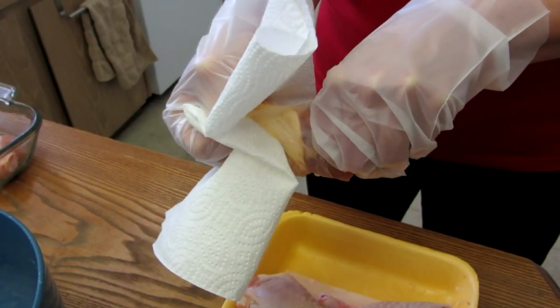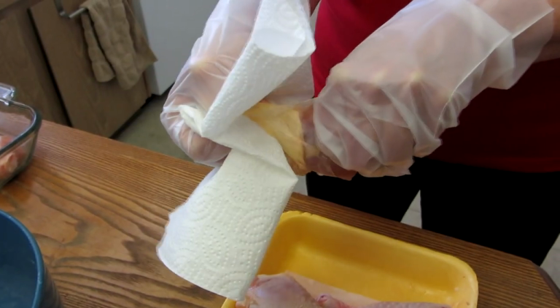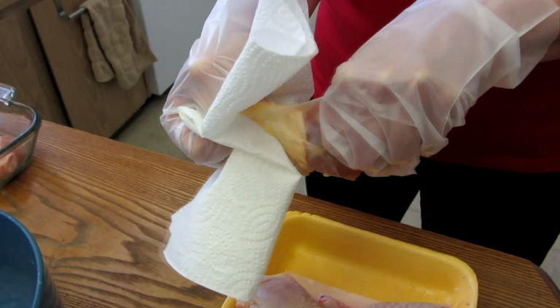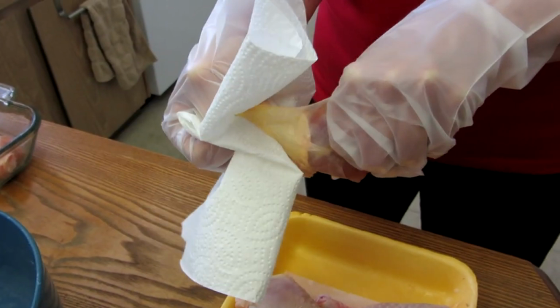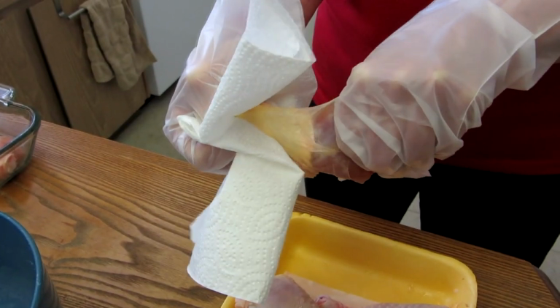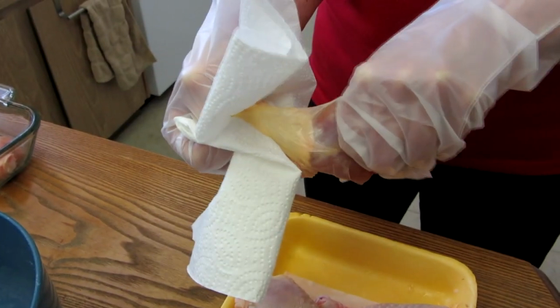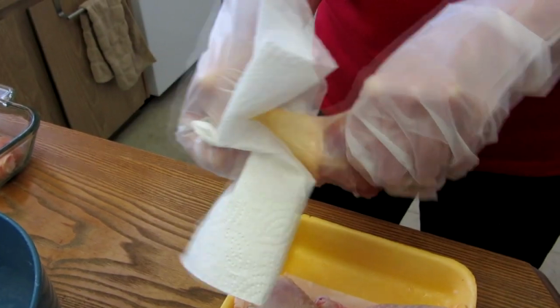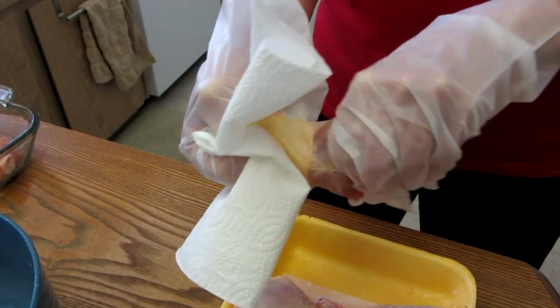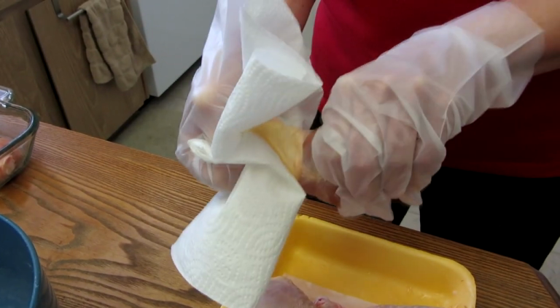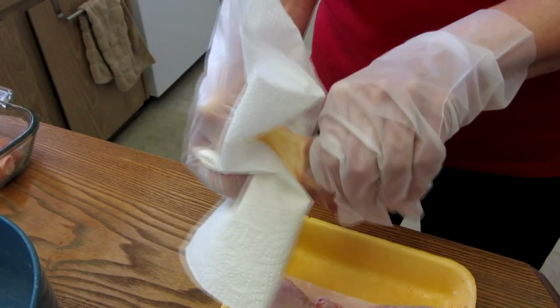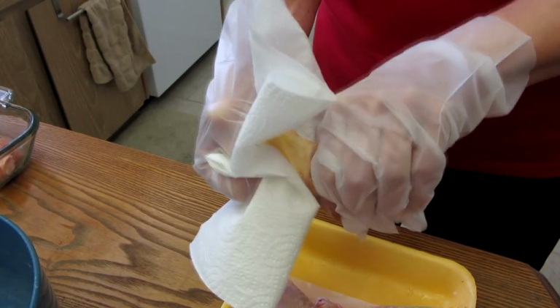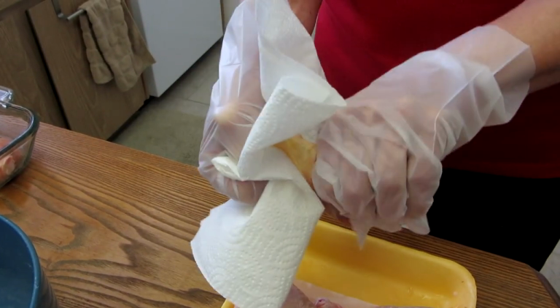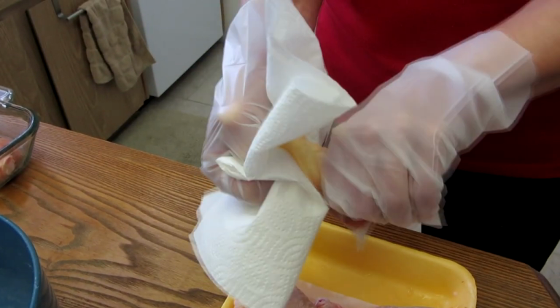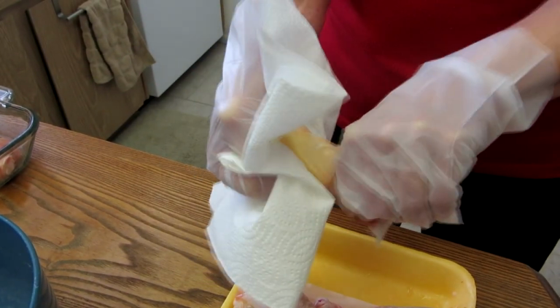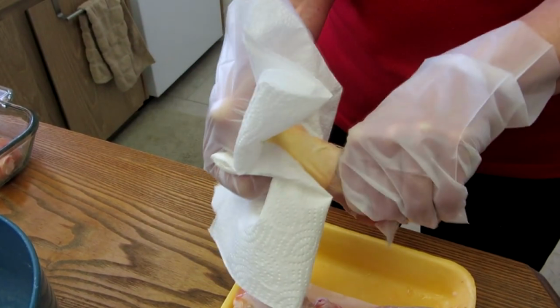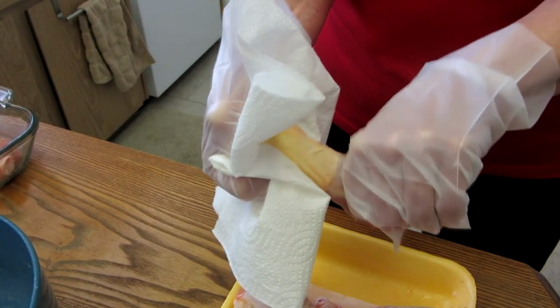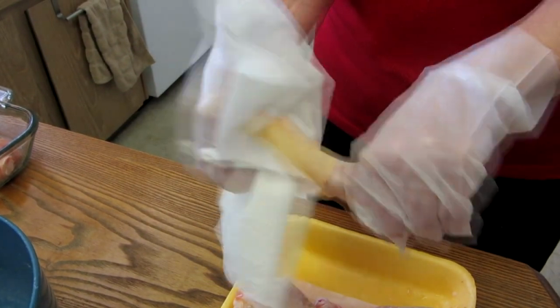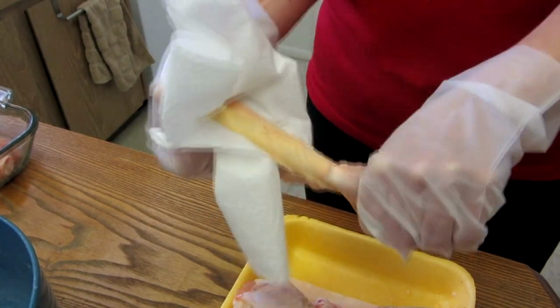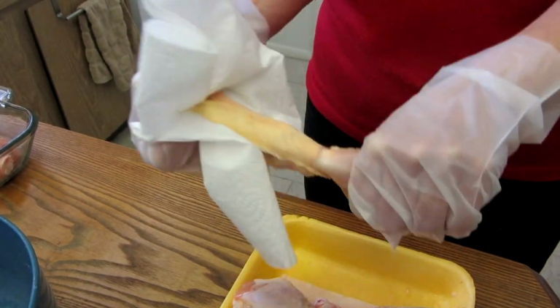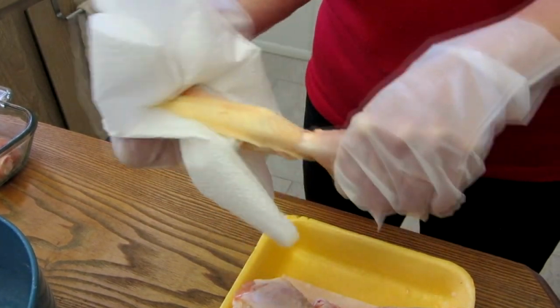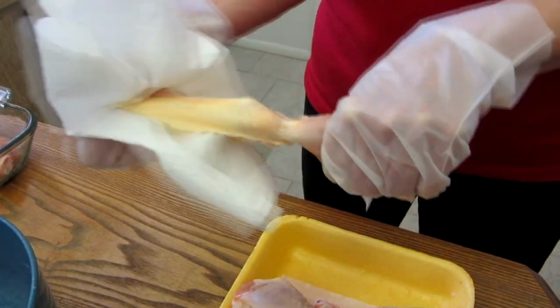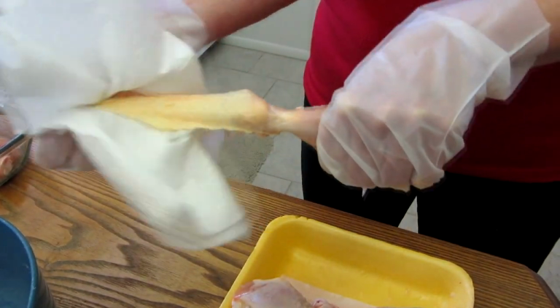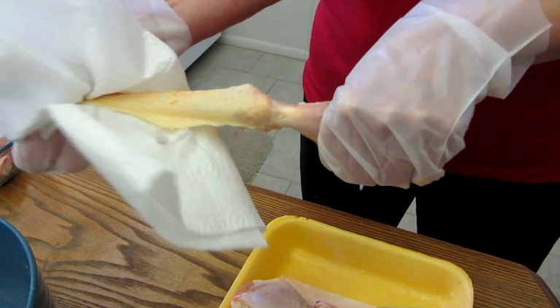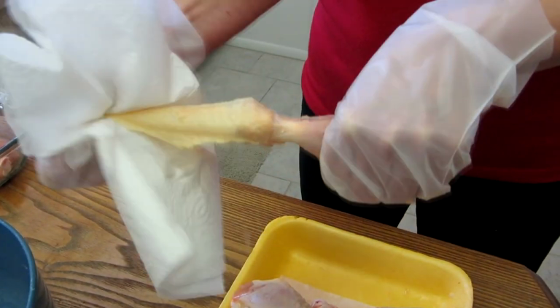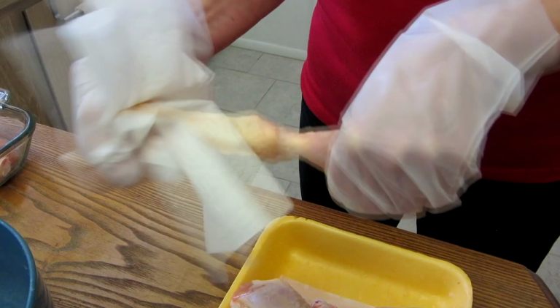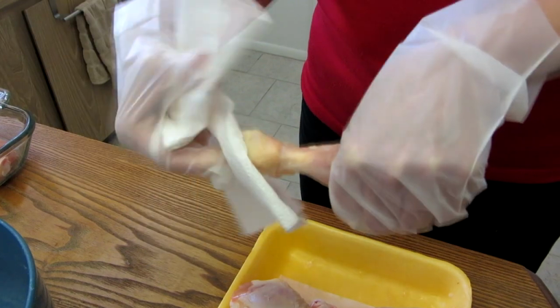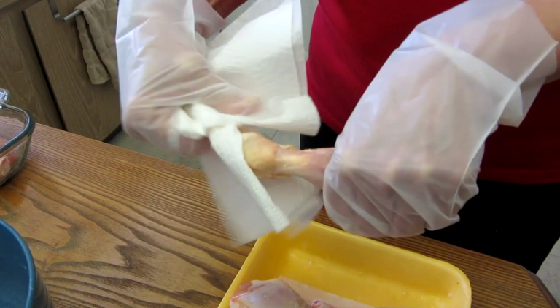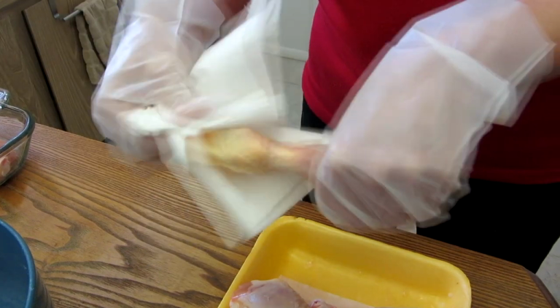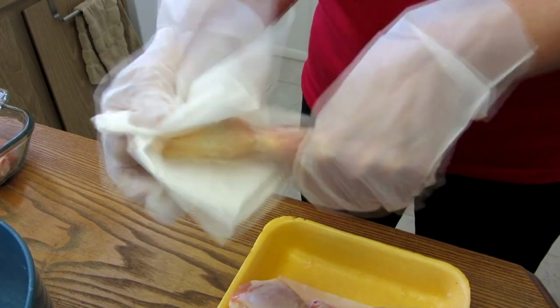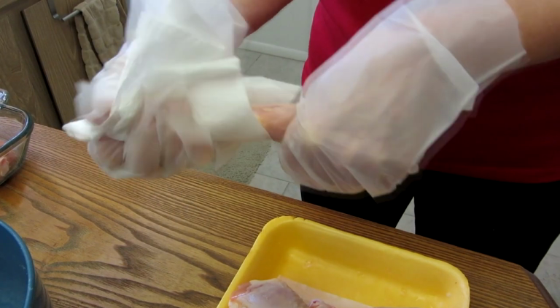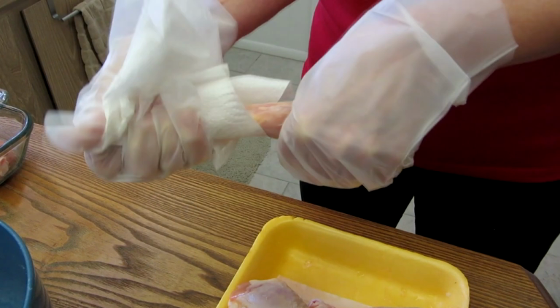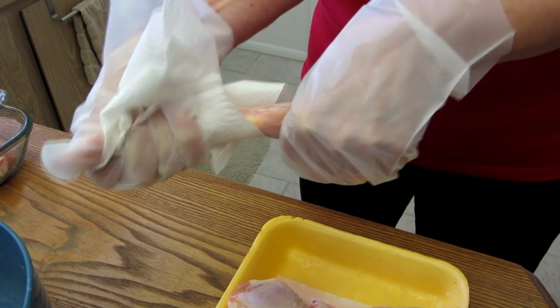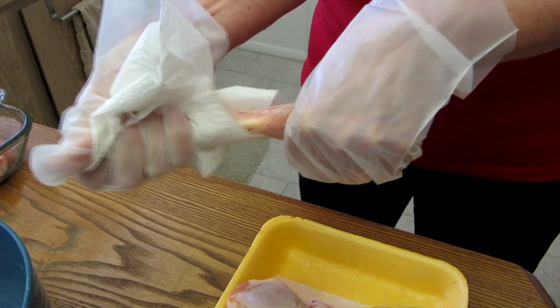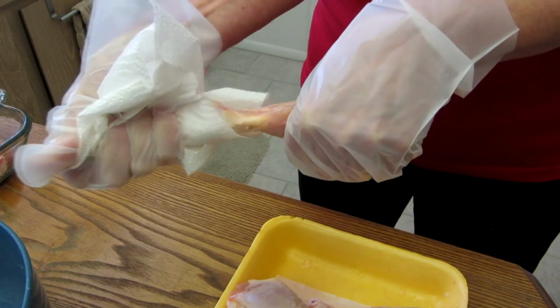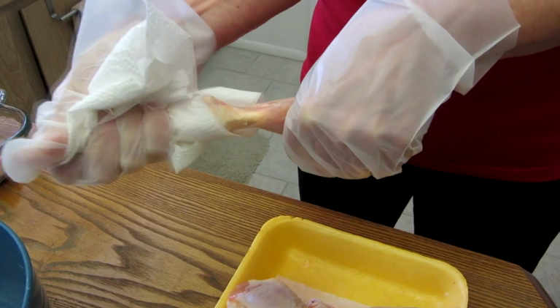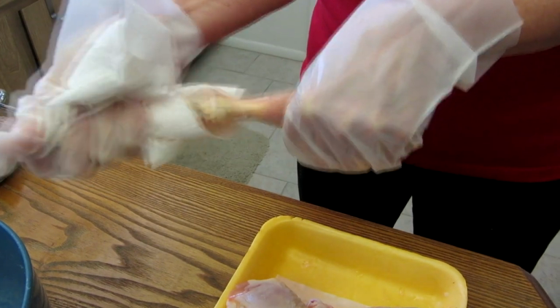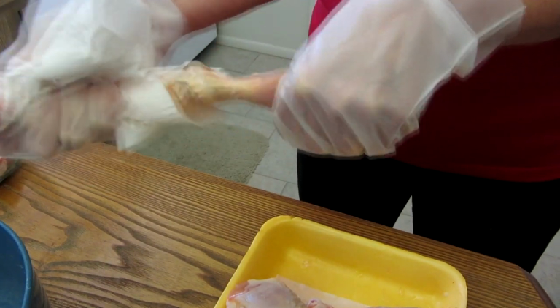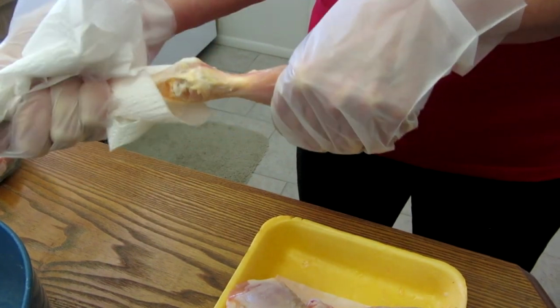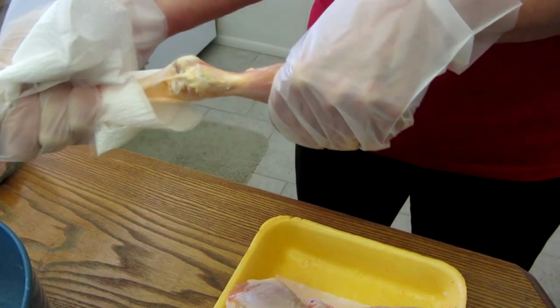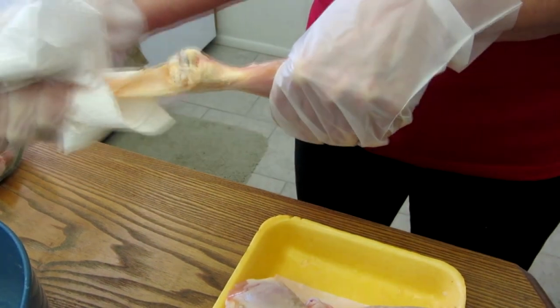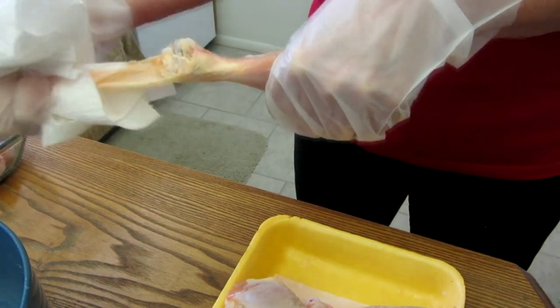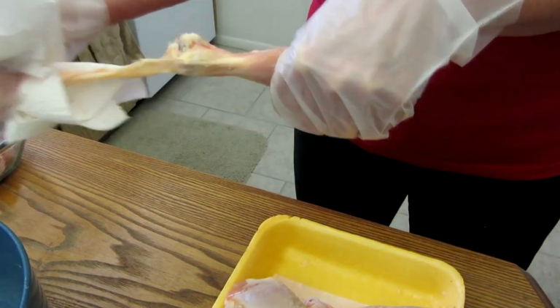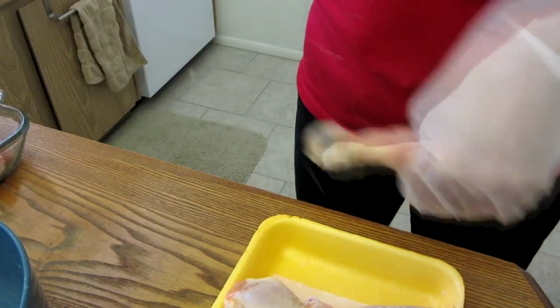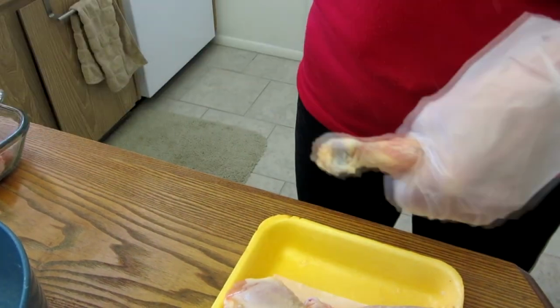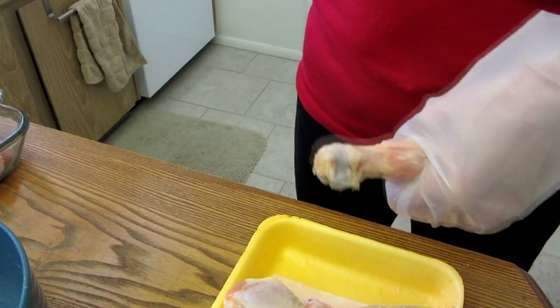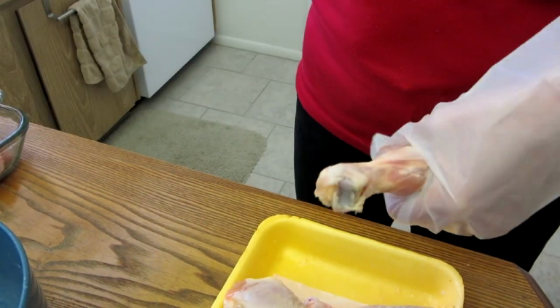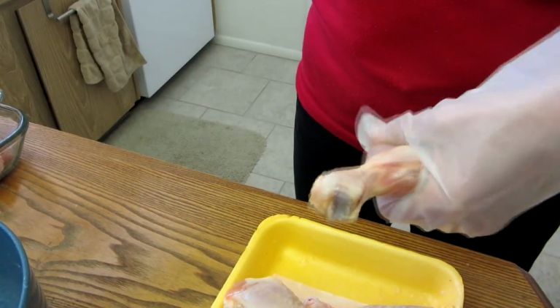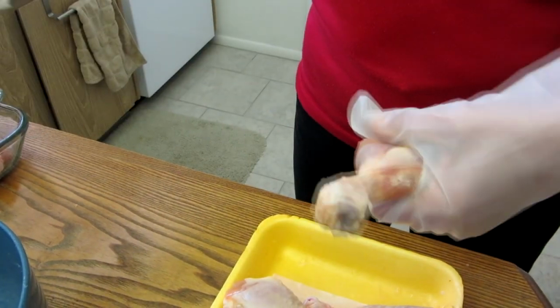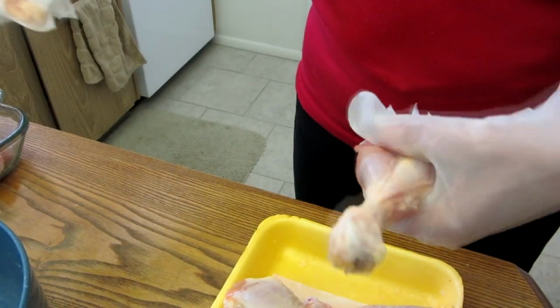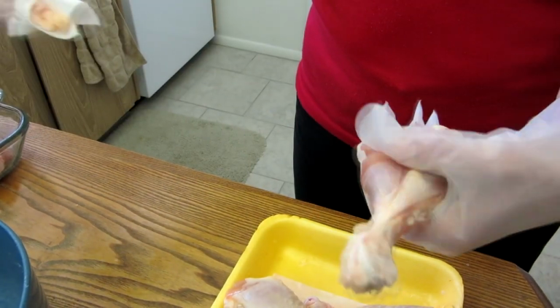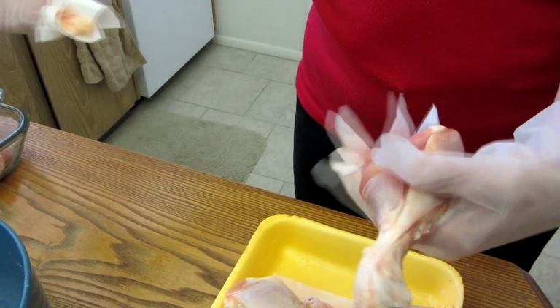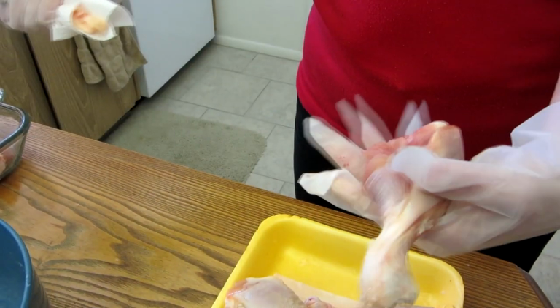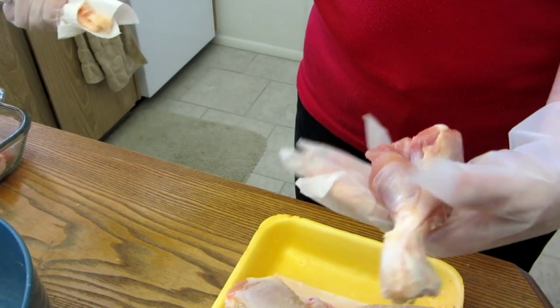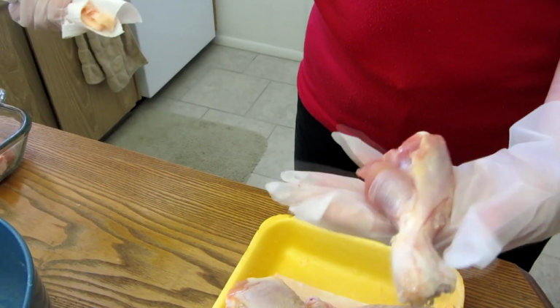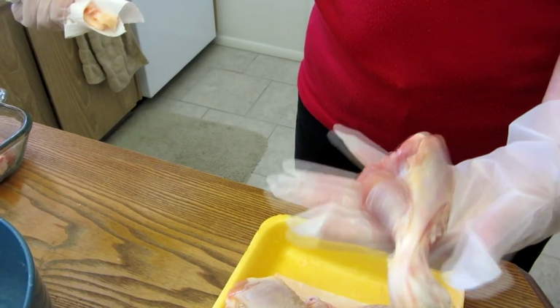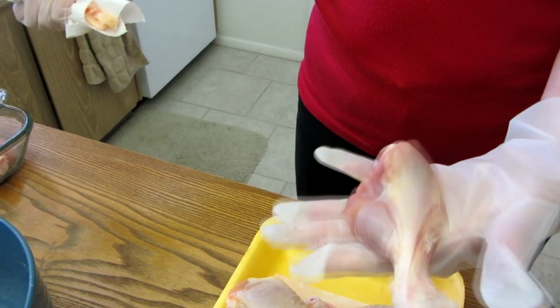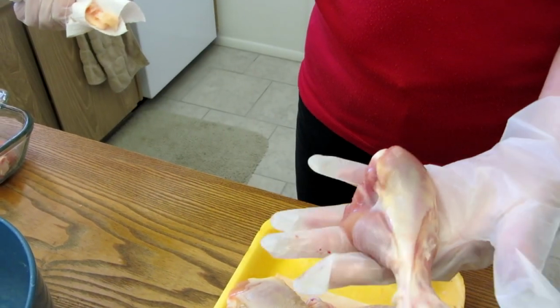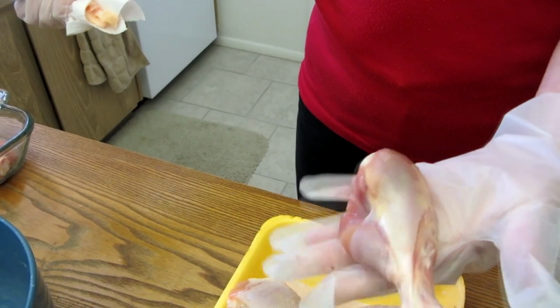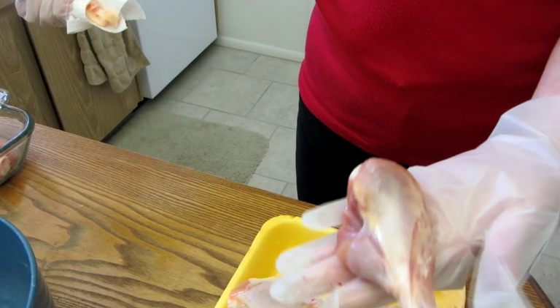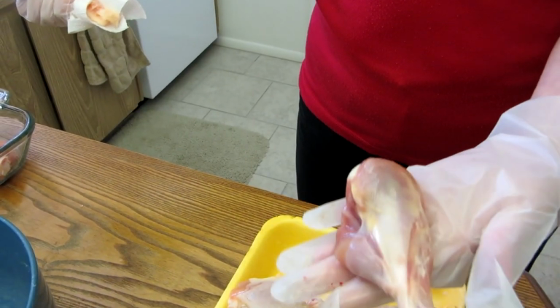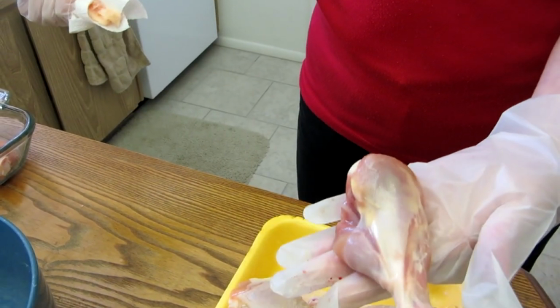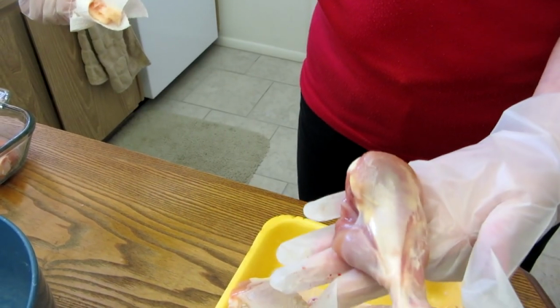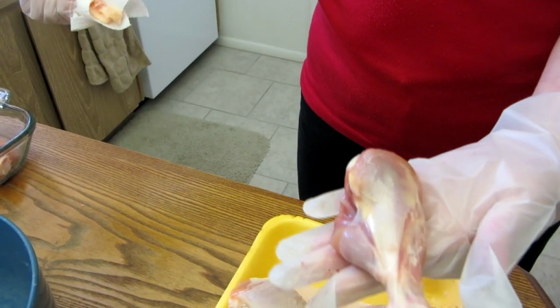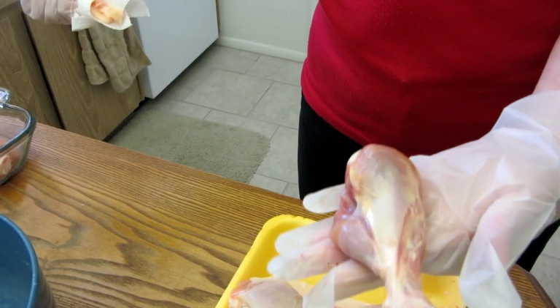It should come off in one piece and slide right off the bone. And there you have your drumstick.